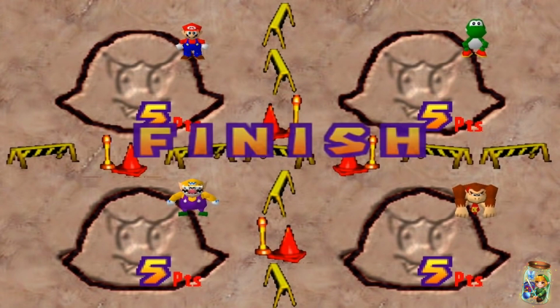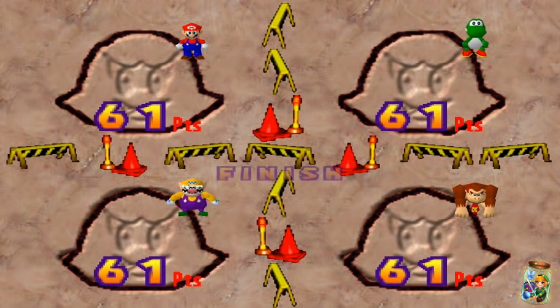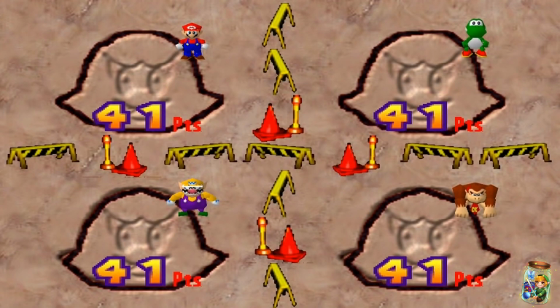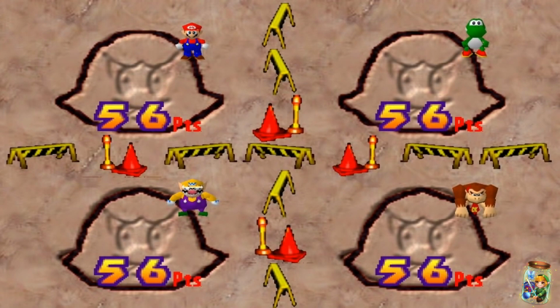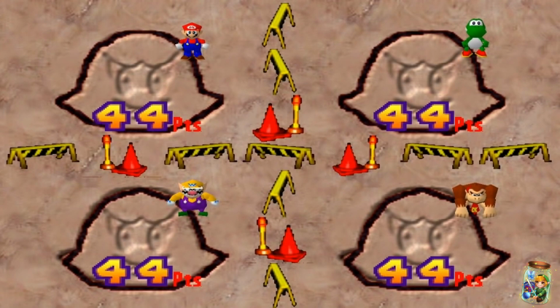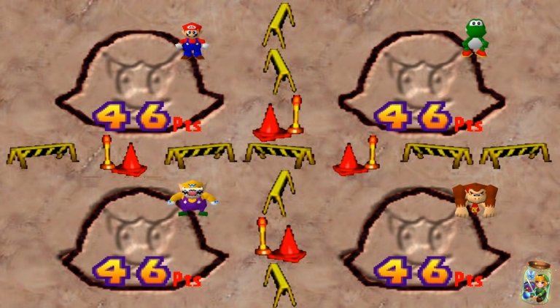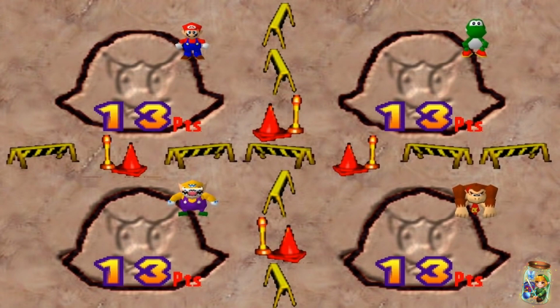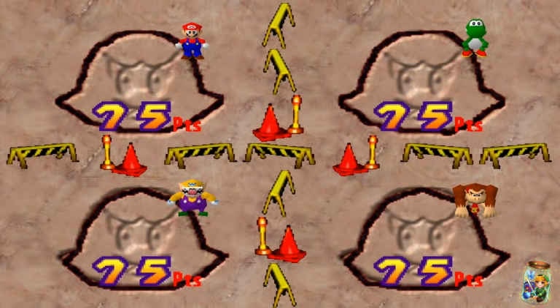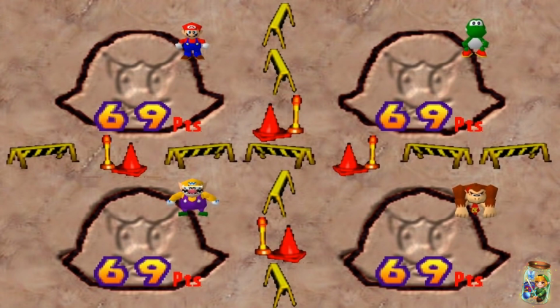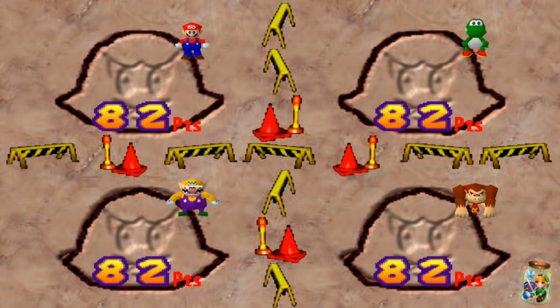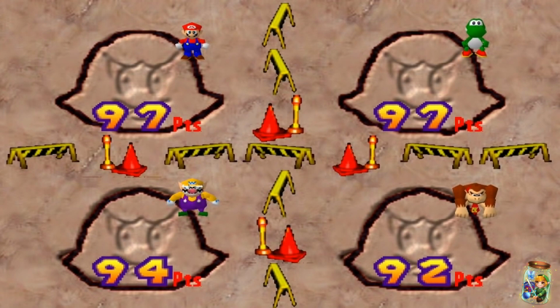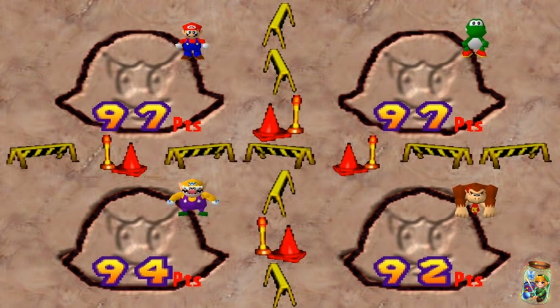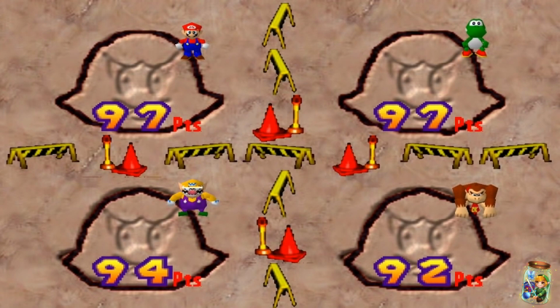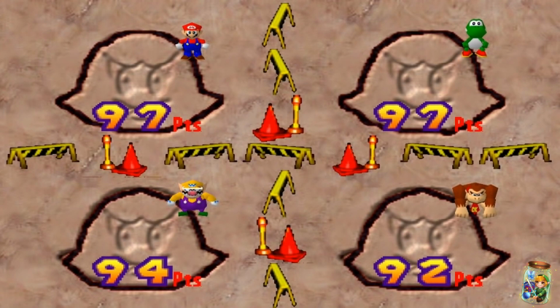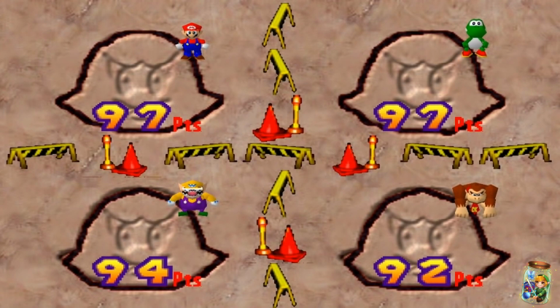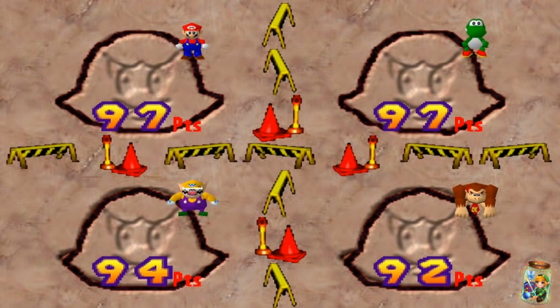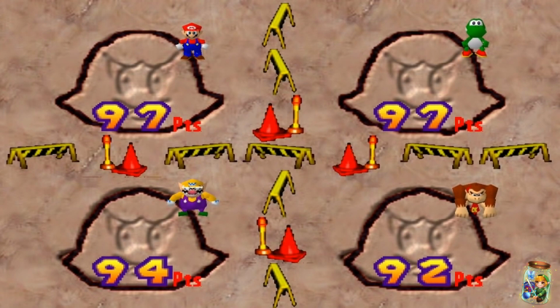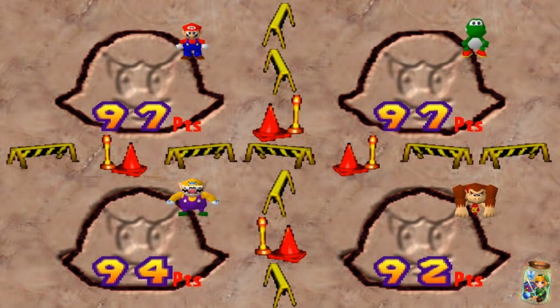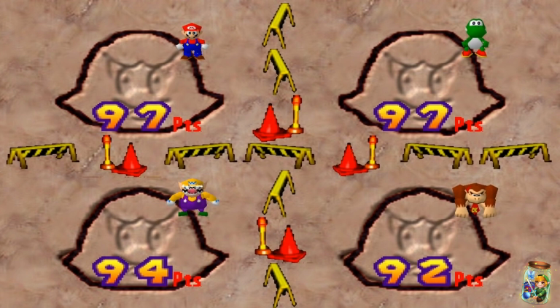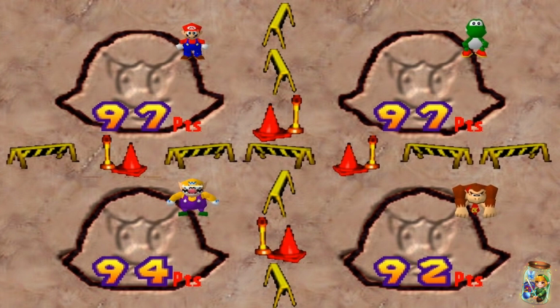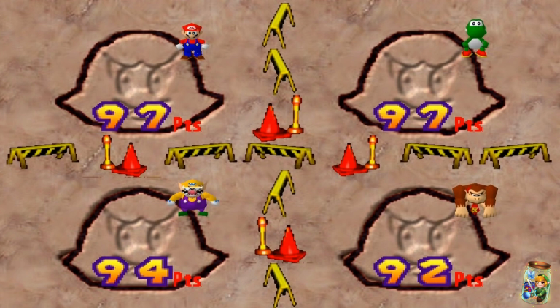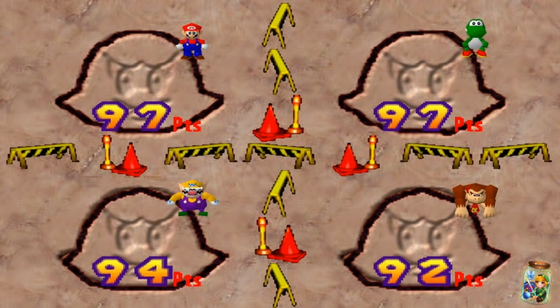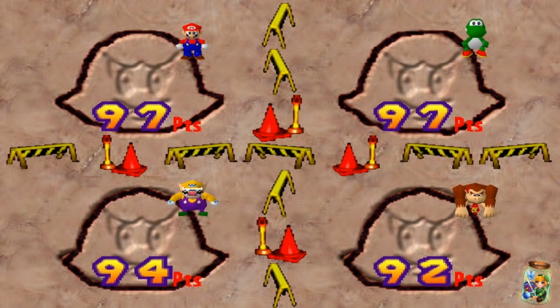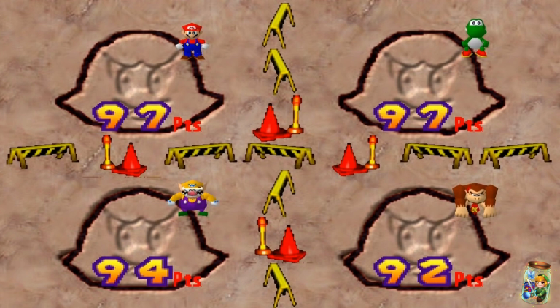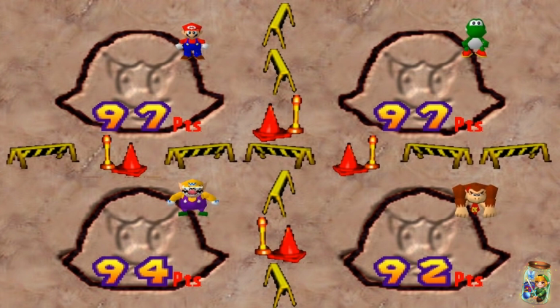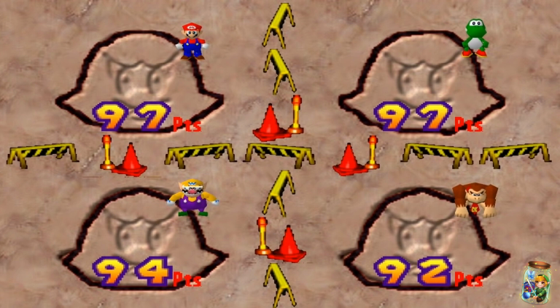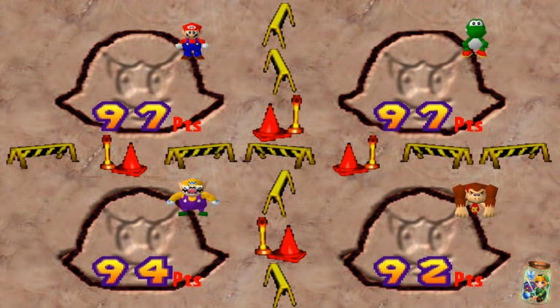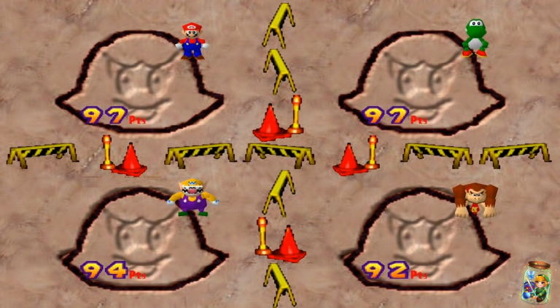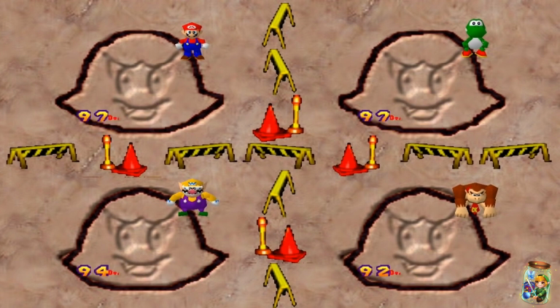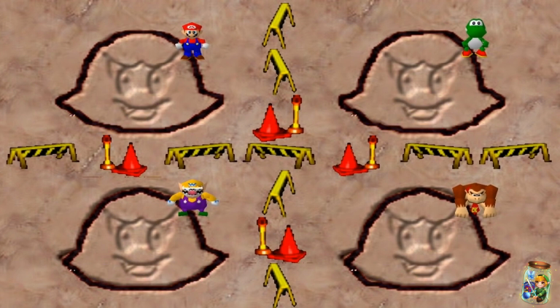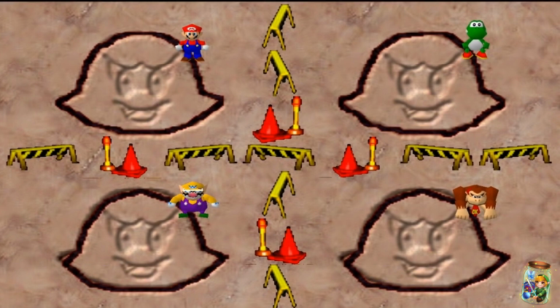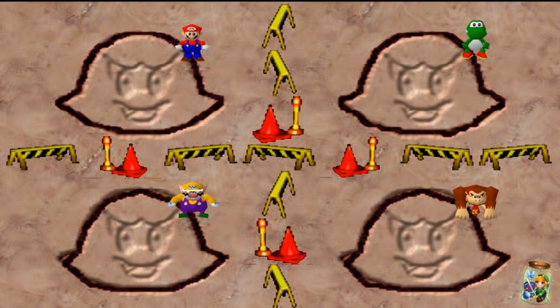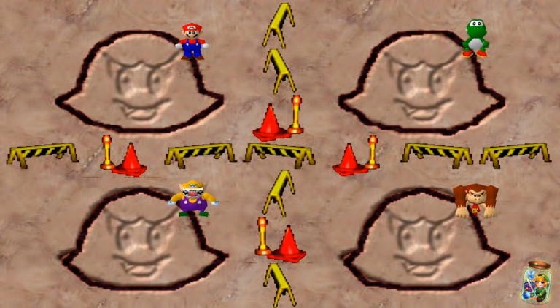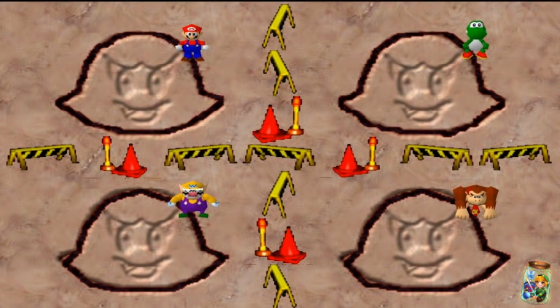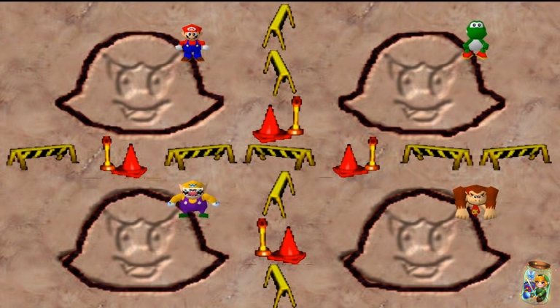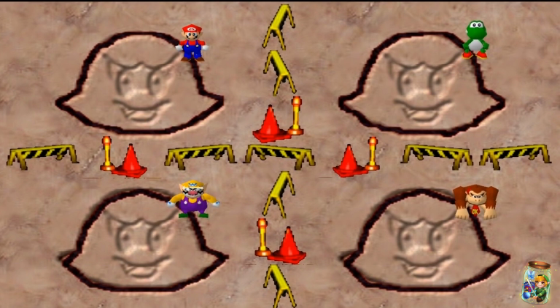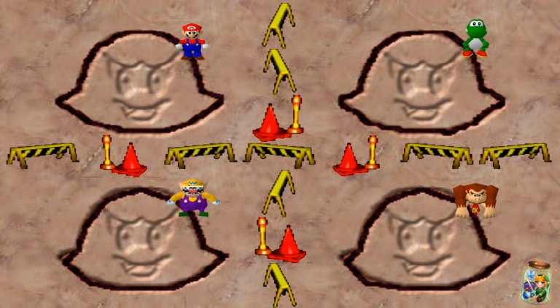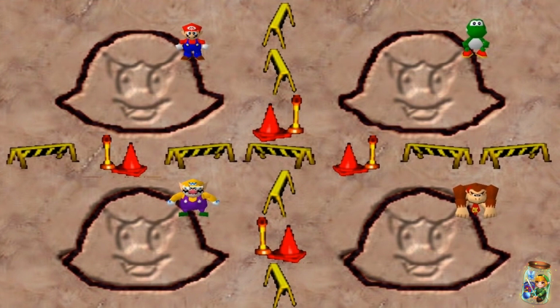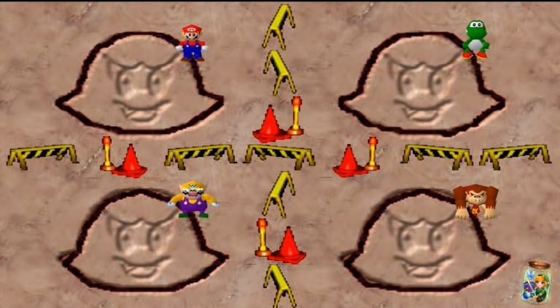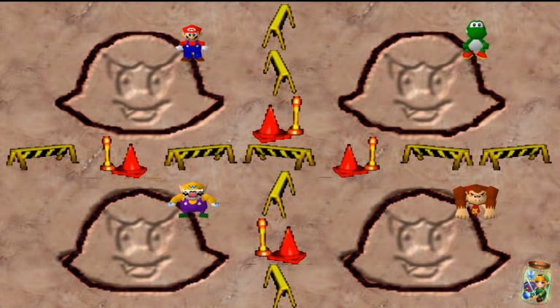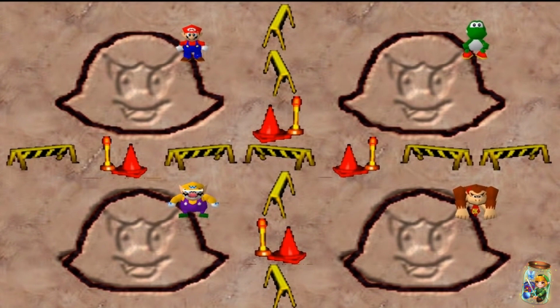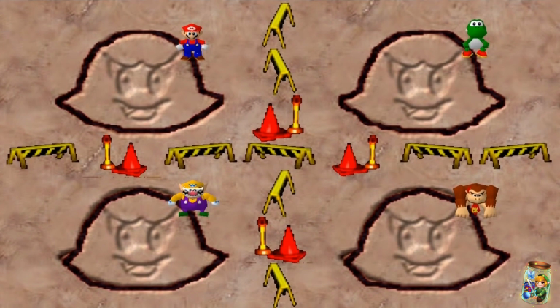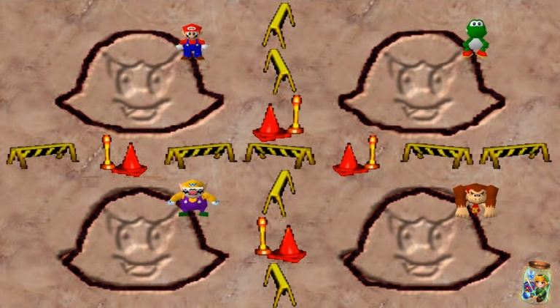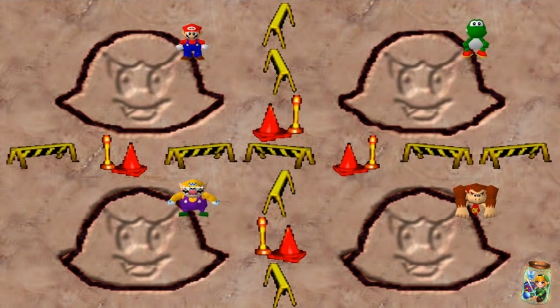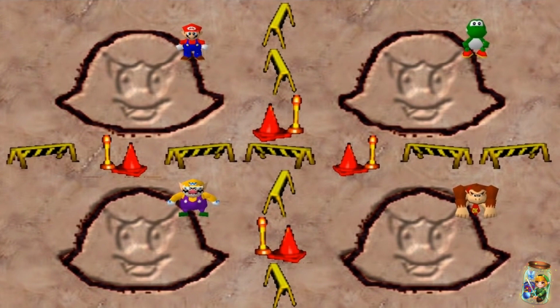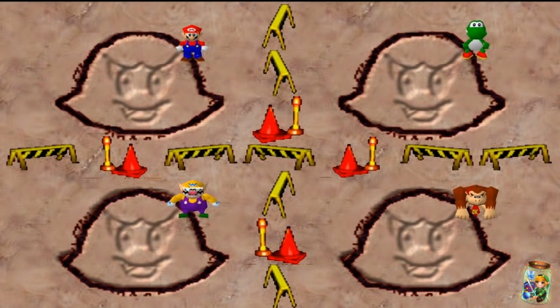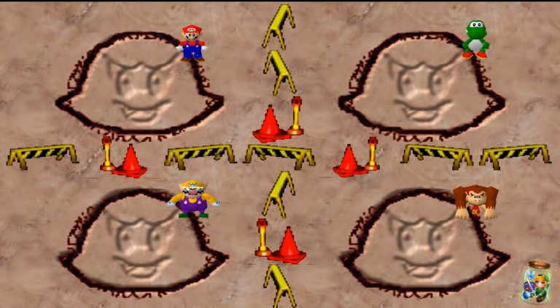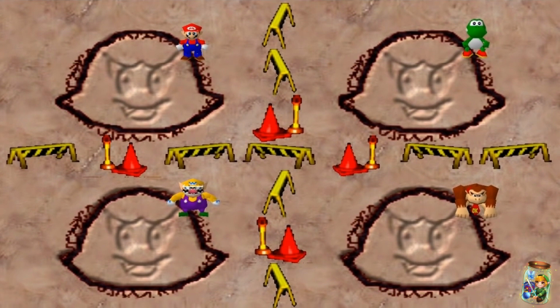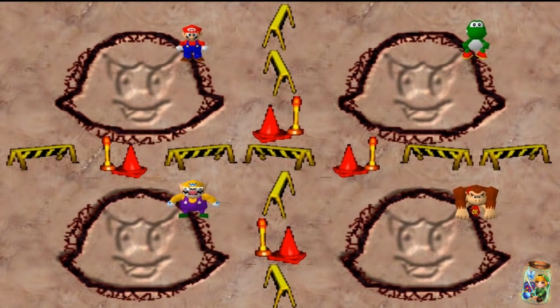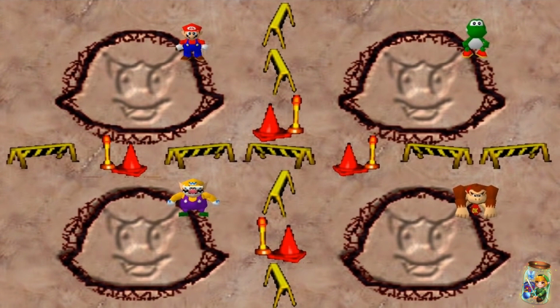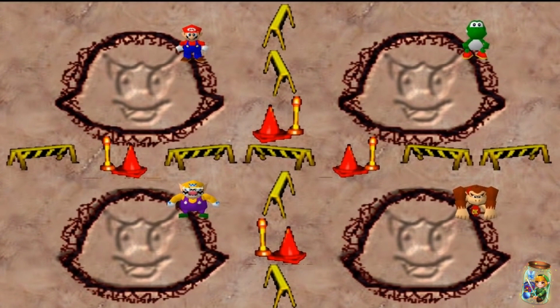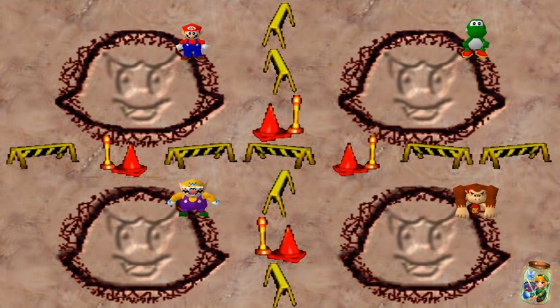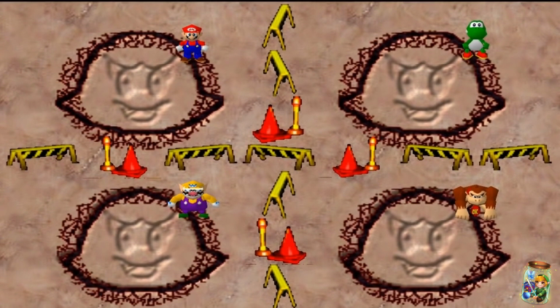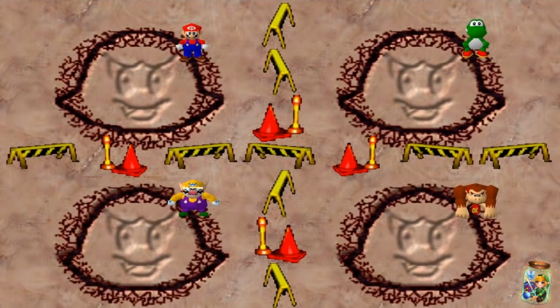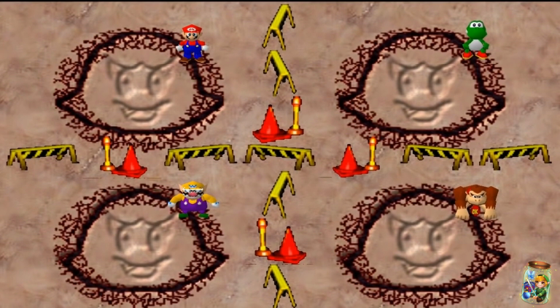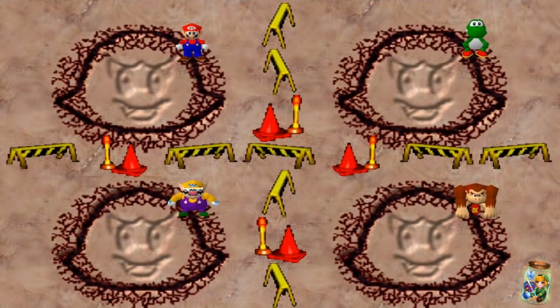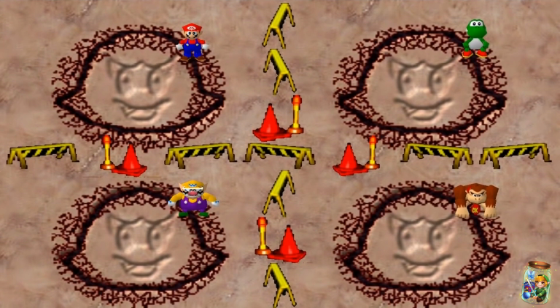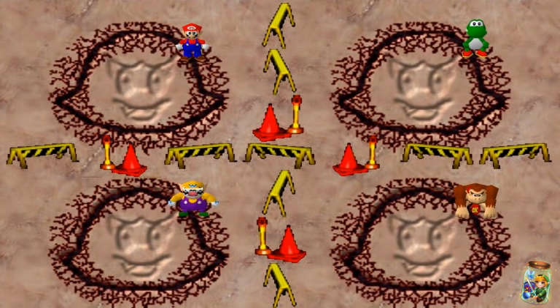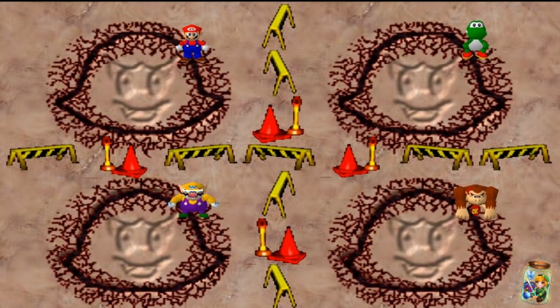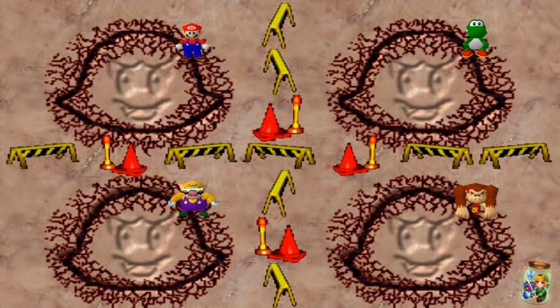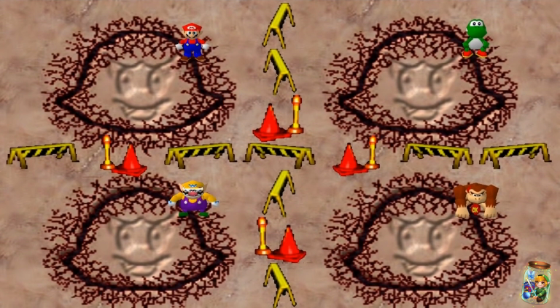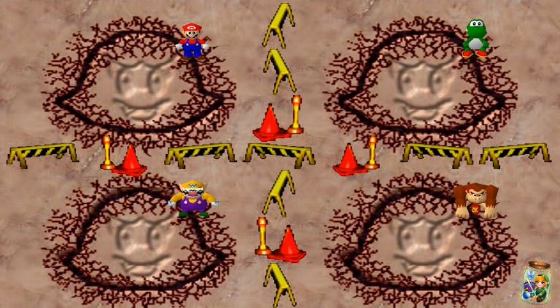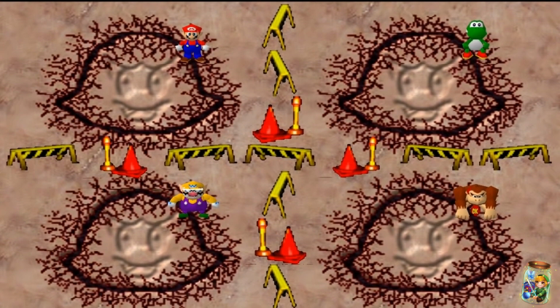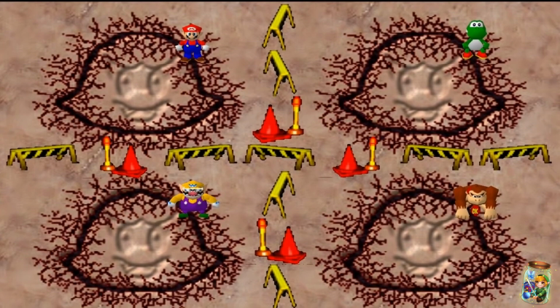In Mario Party, the shapes are Goombas, Bob-Ombs and Boos. Any player who gets at least 80 points successfully cuts out the shape and wins the minigame.